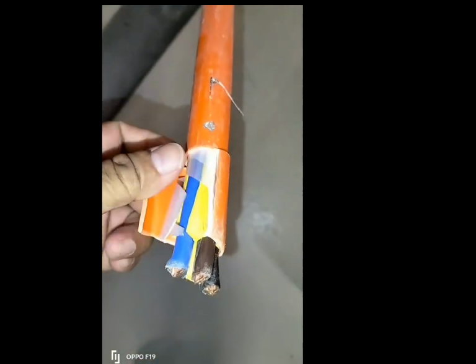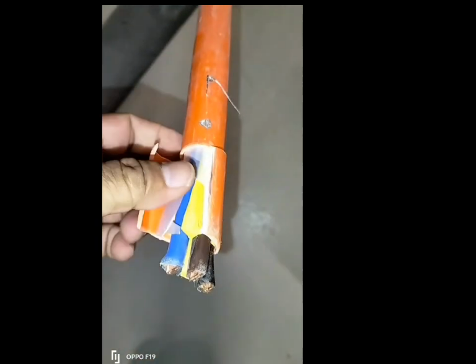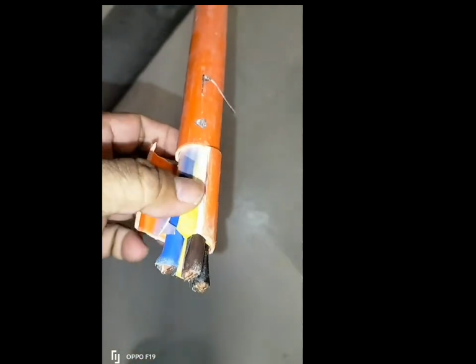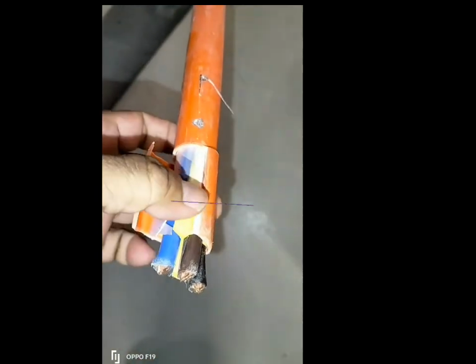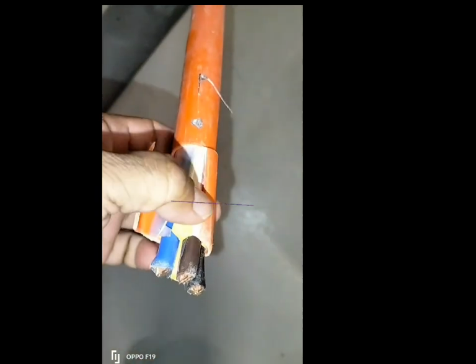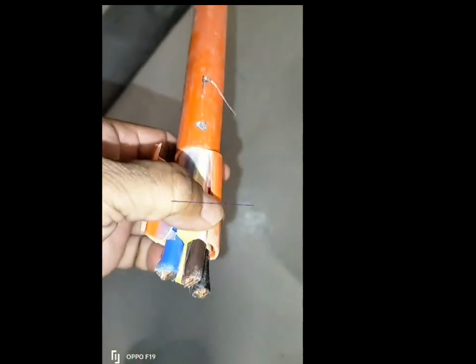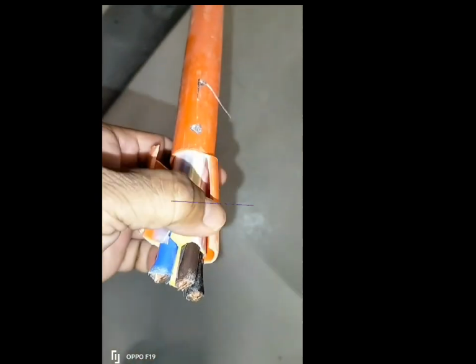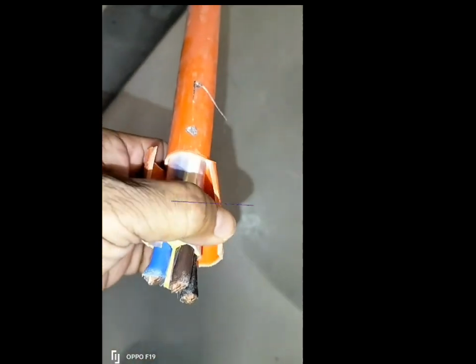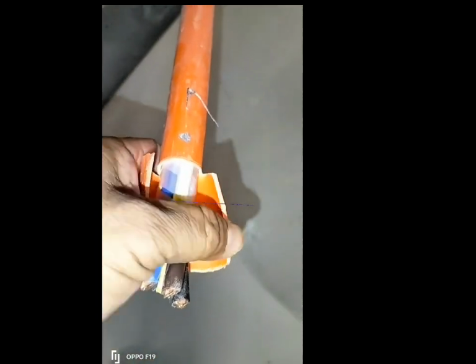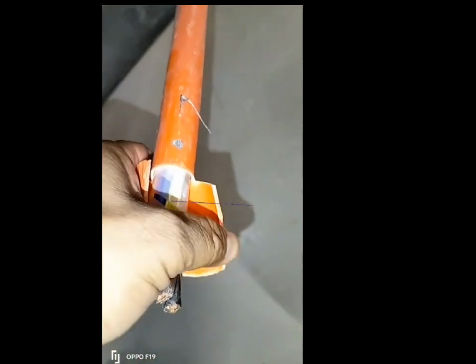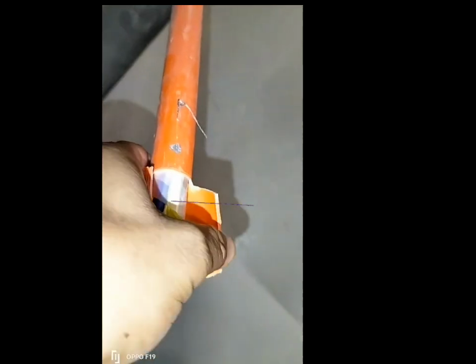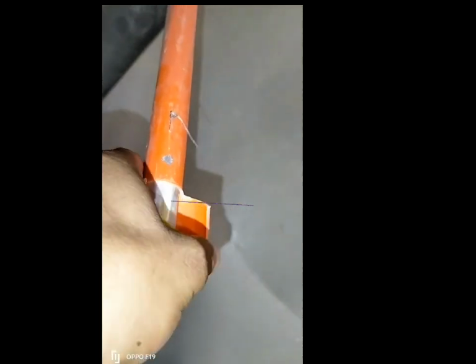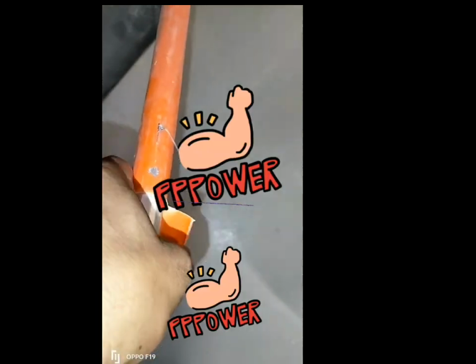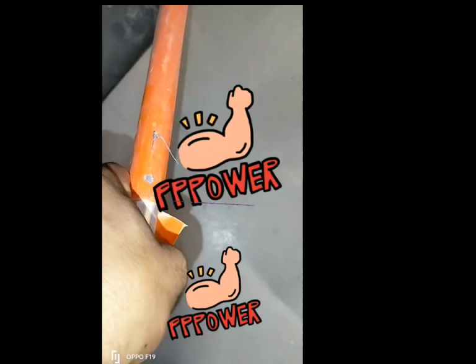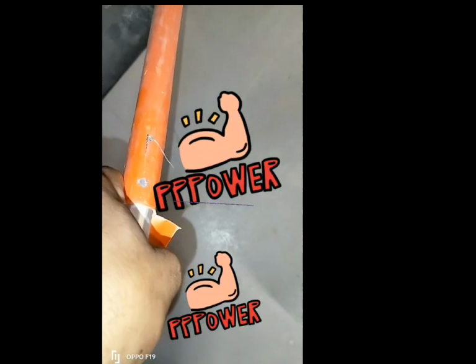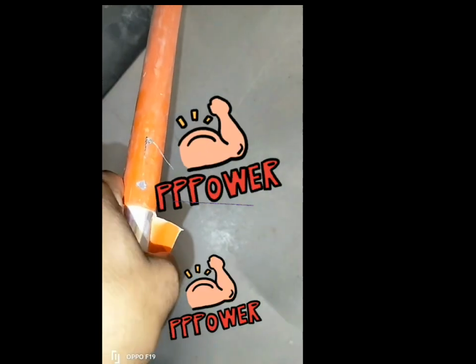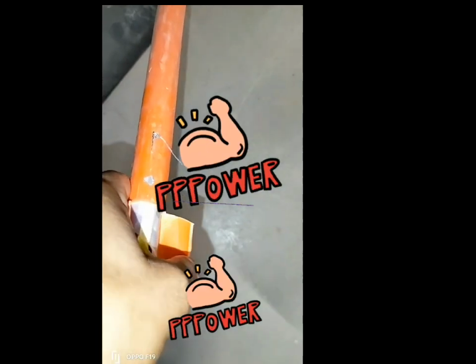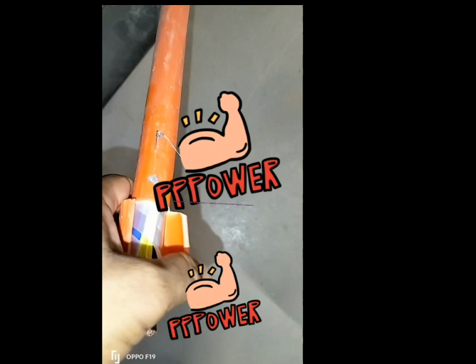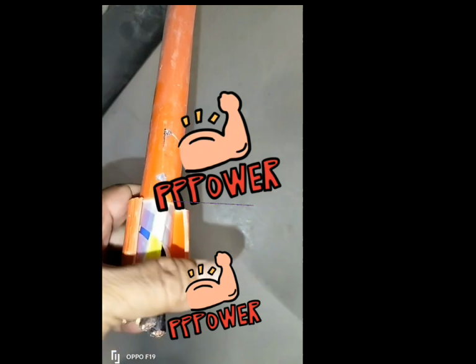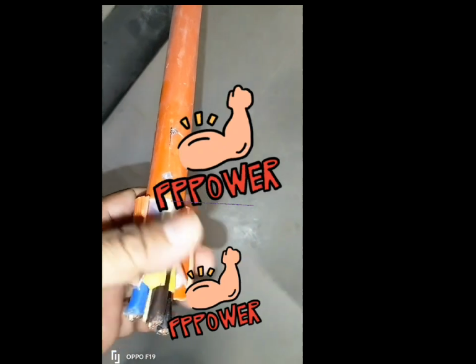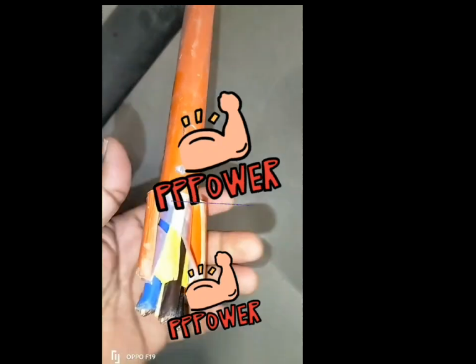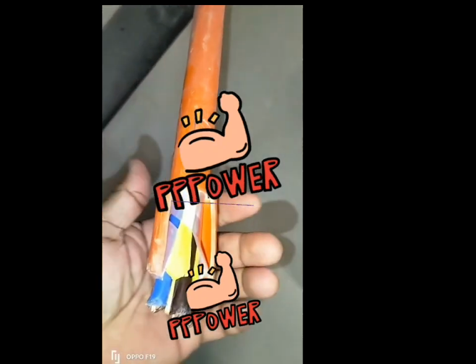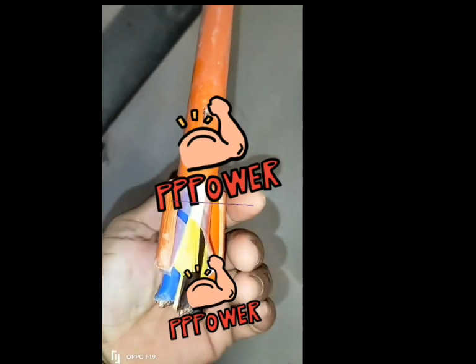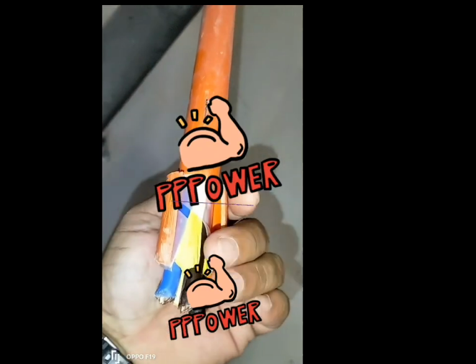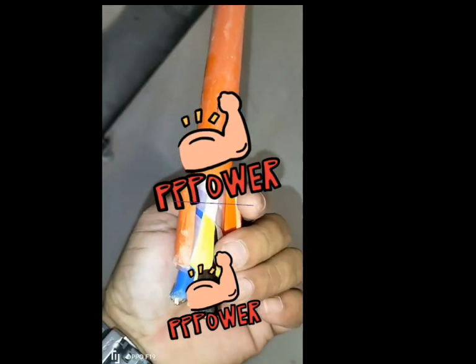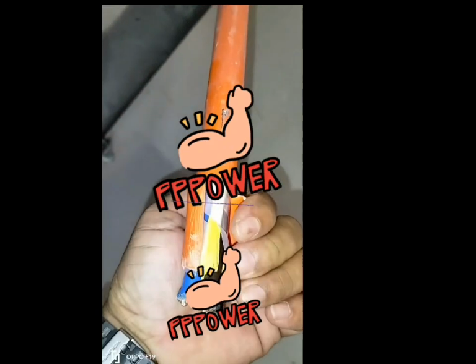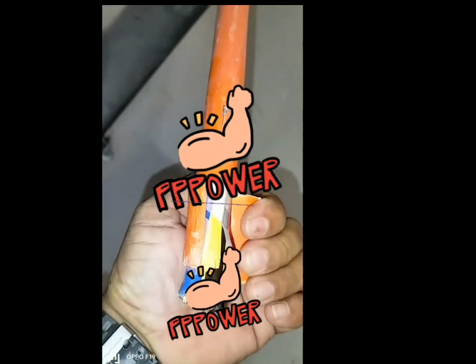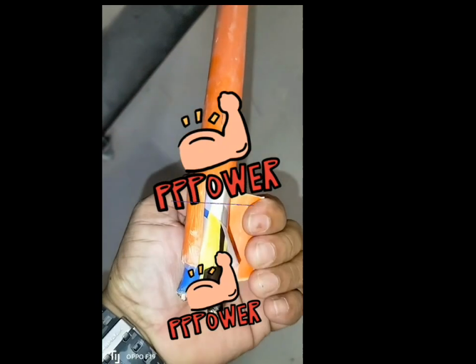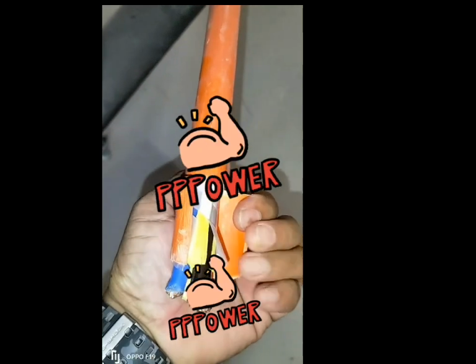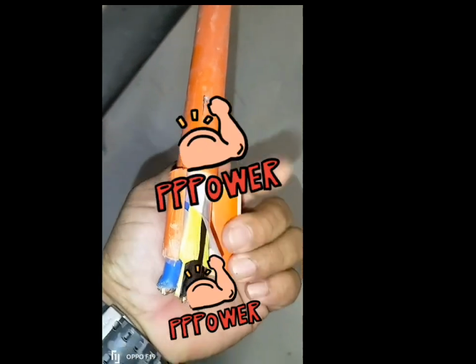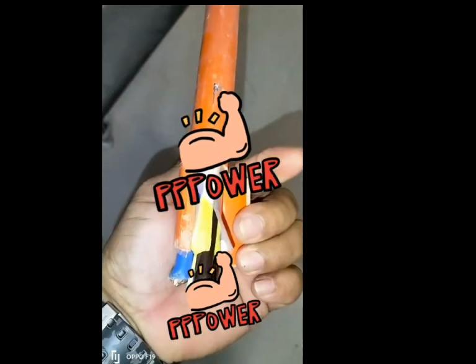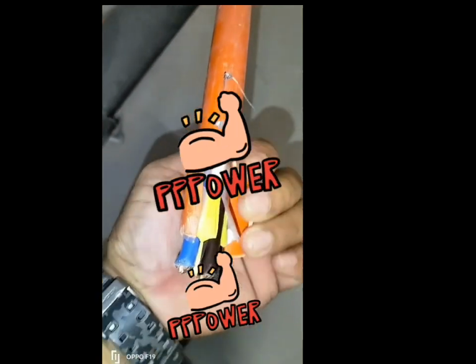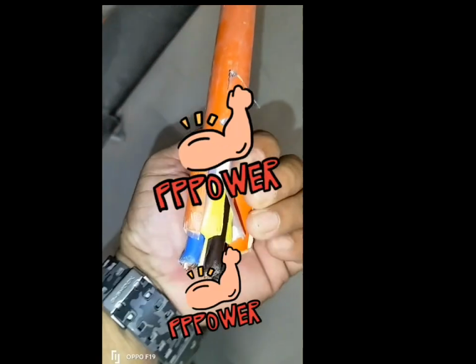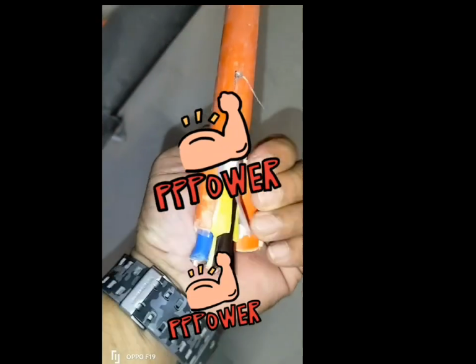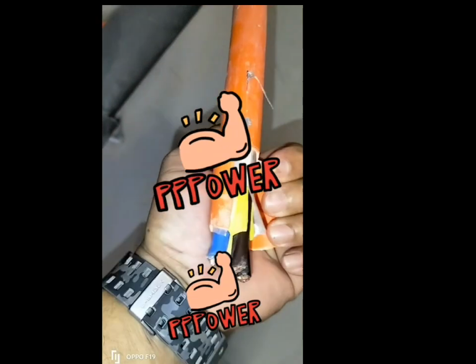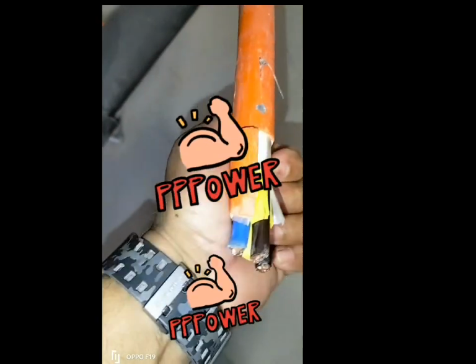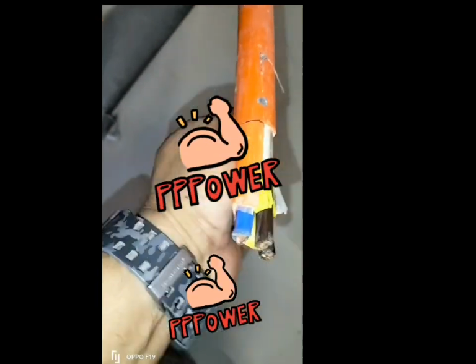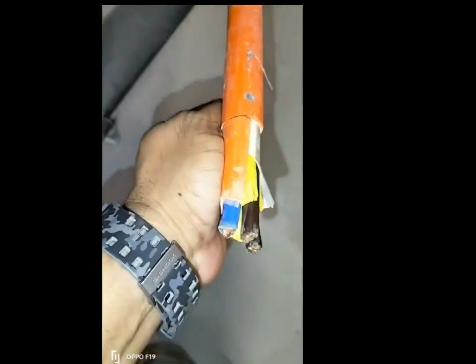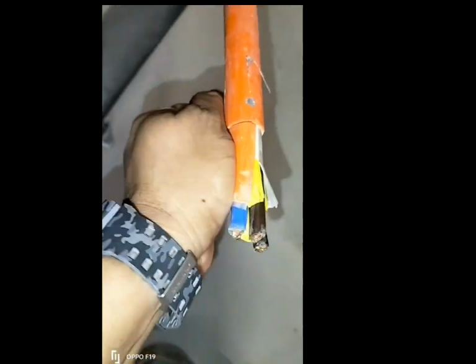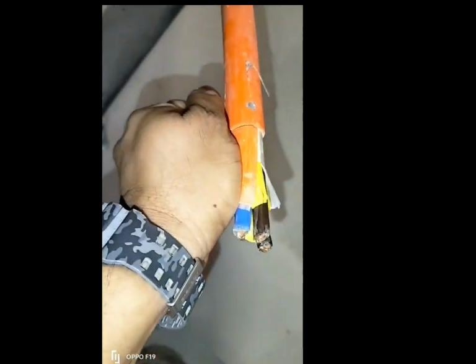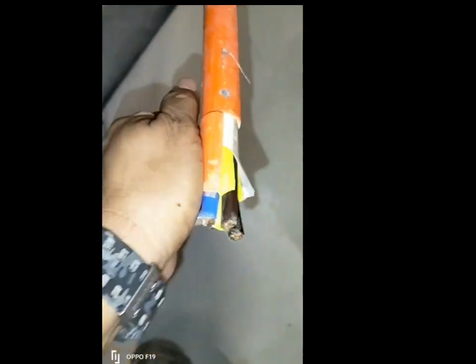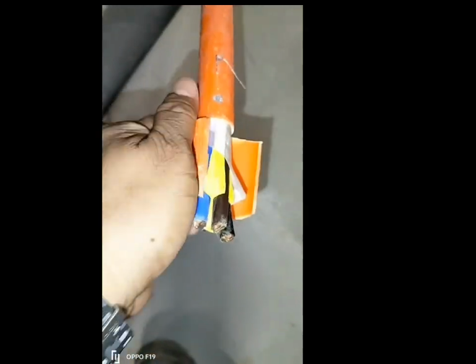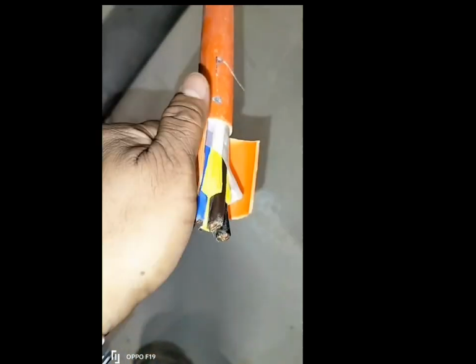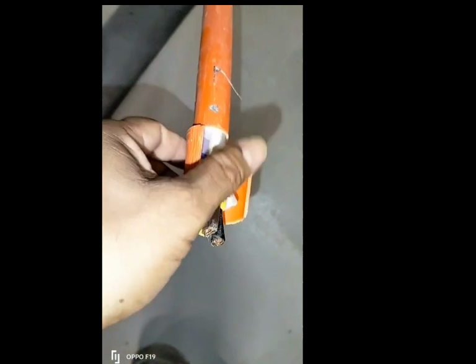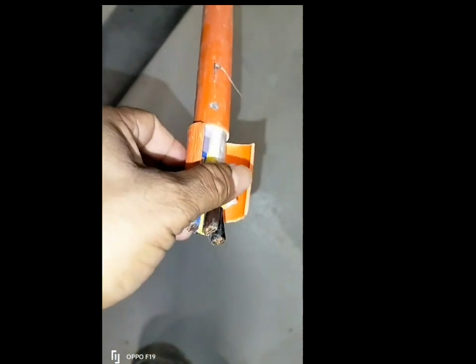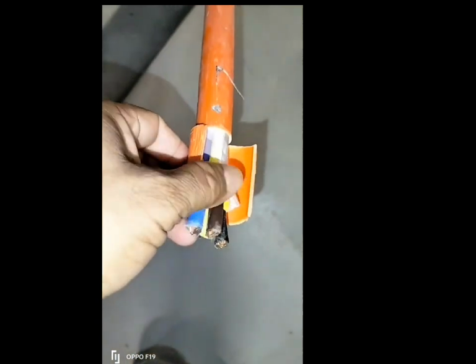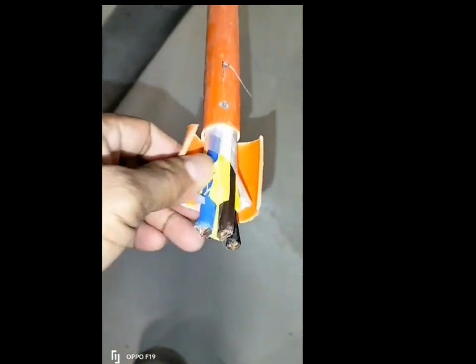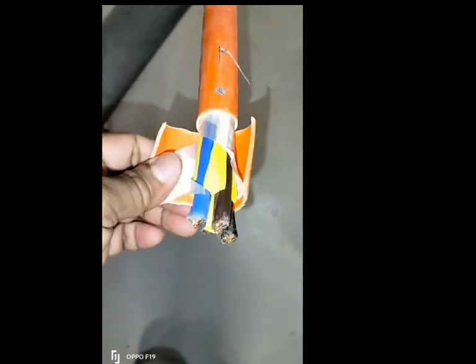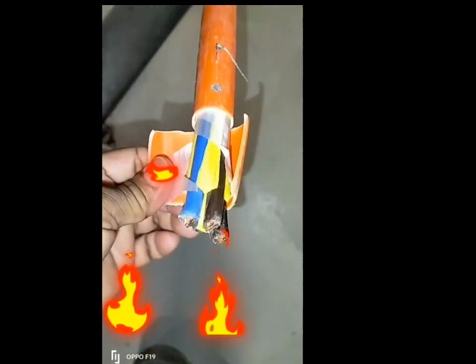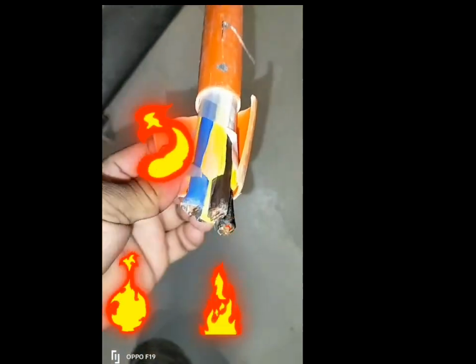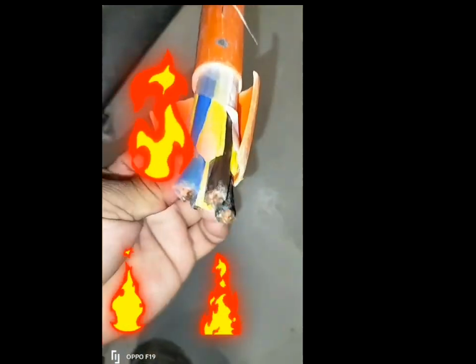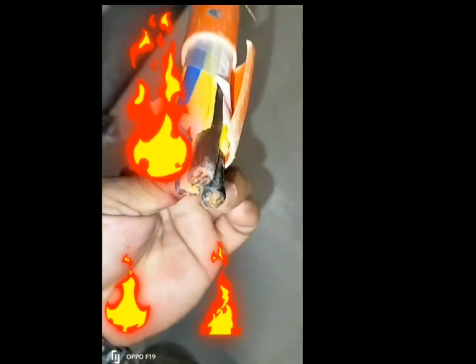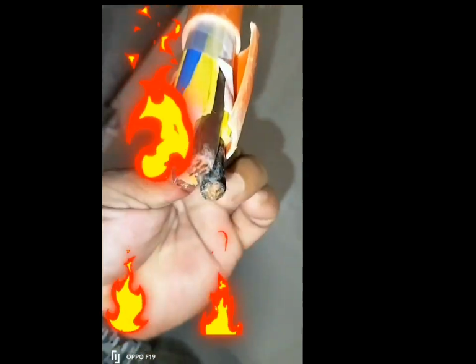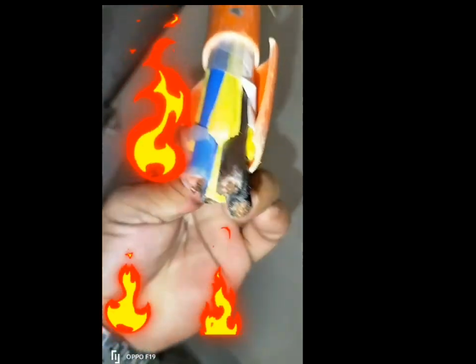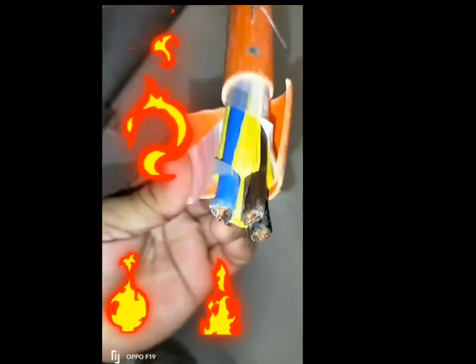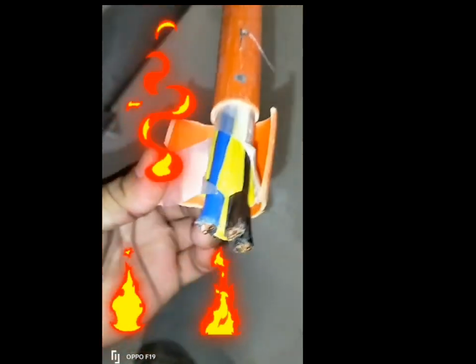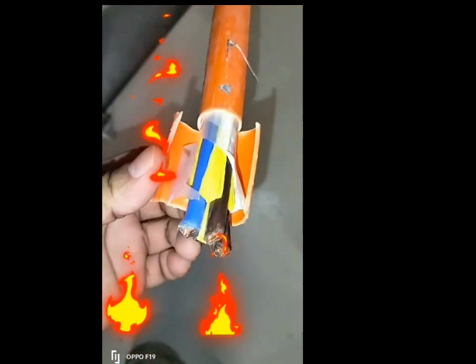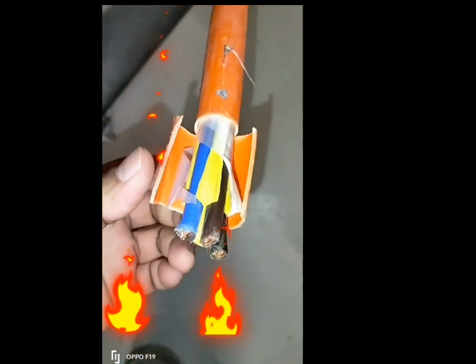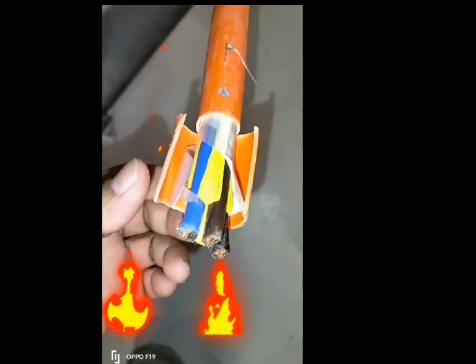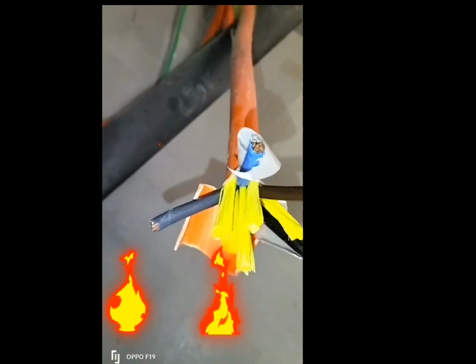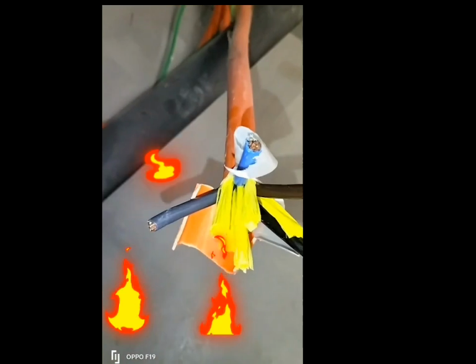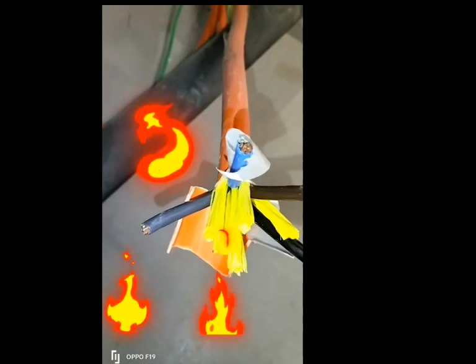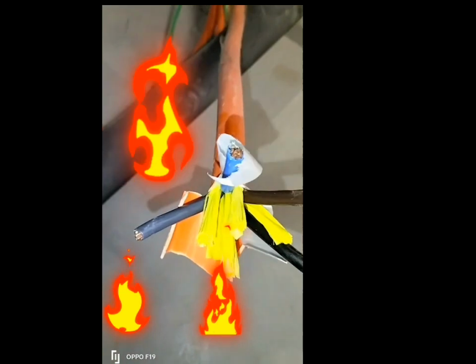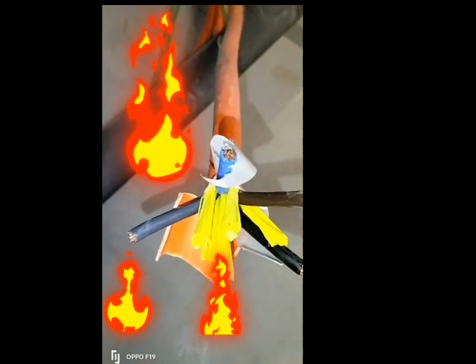As you experience how to remove insulation, it's very difficult to remove. Better fire-resistant cable, temperature up to 90°C.